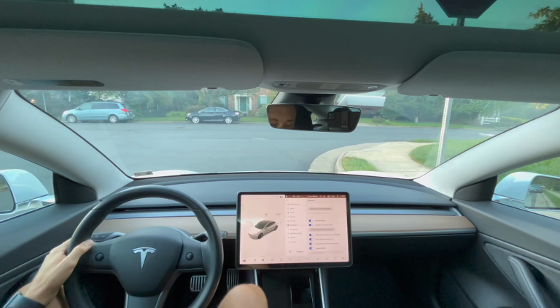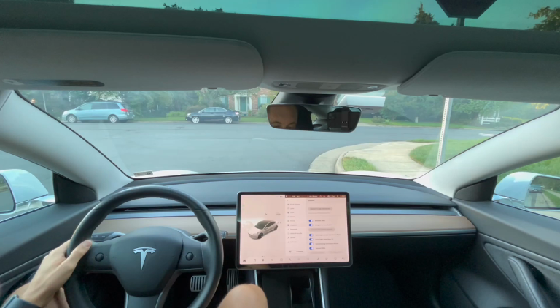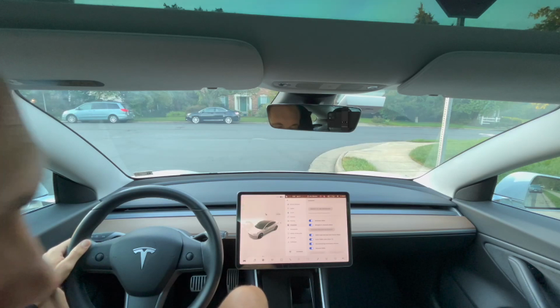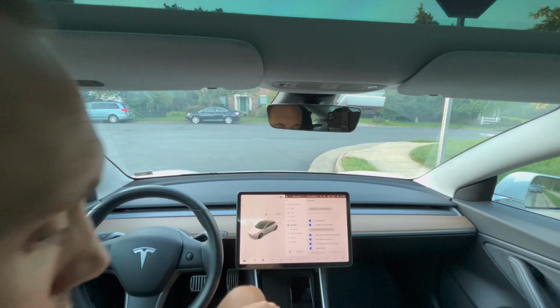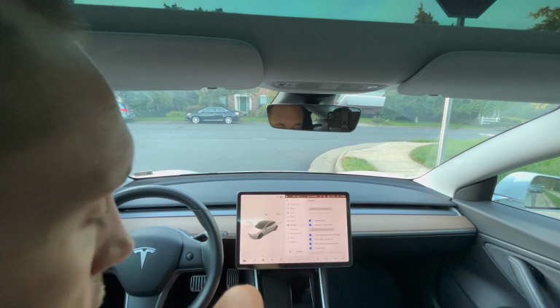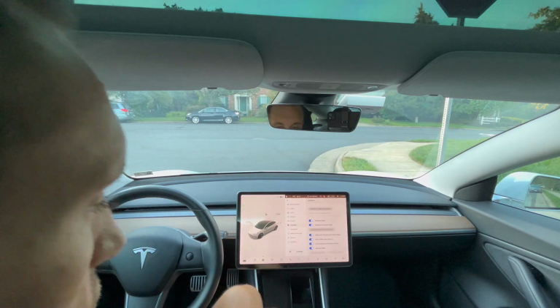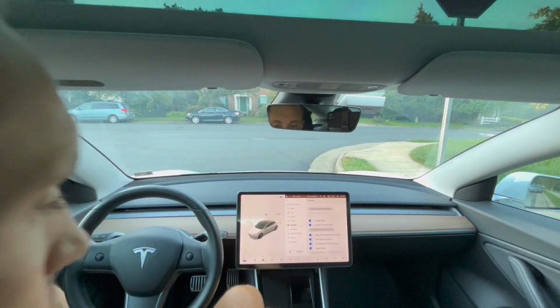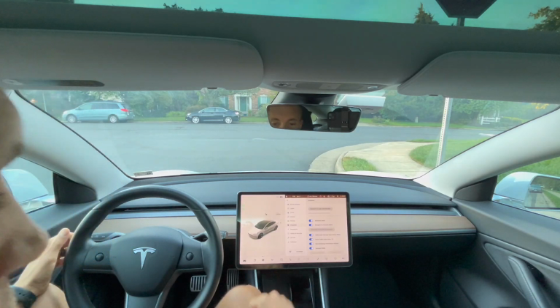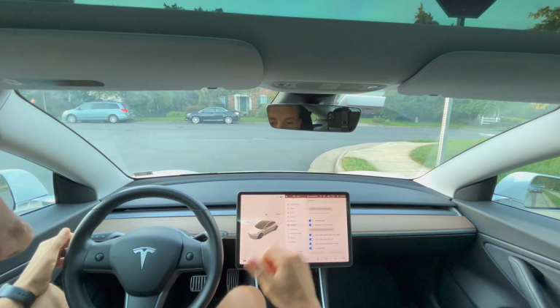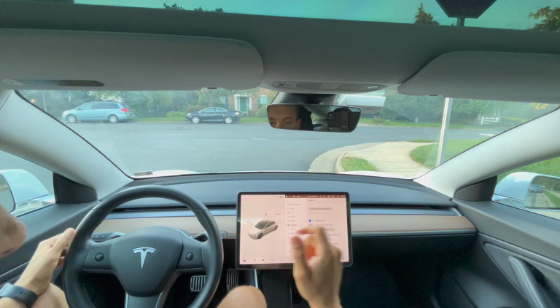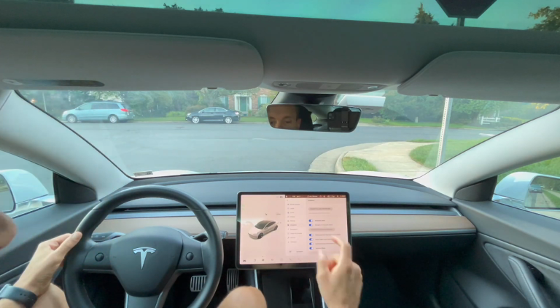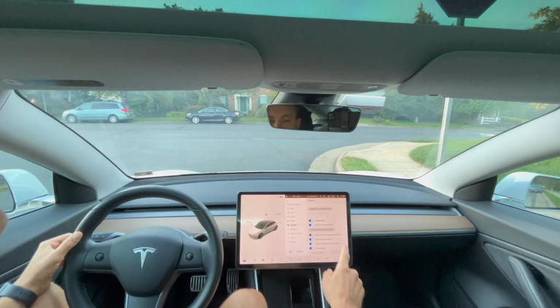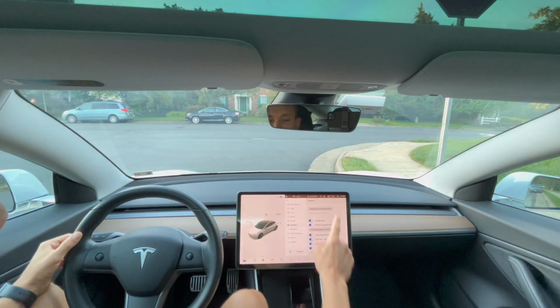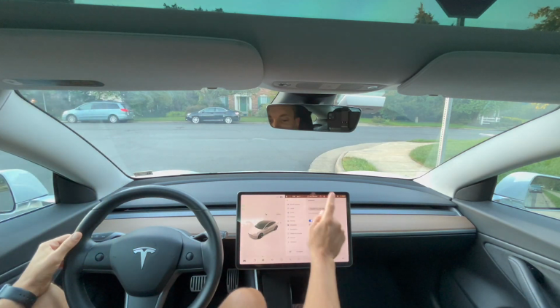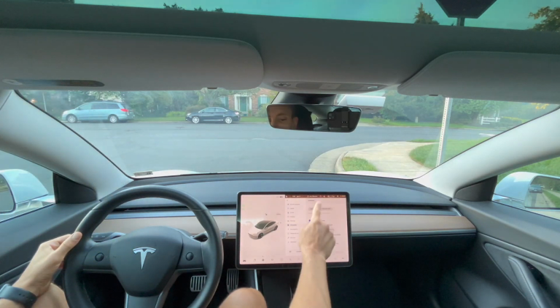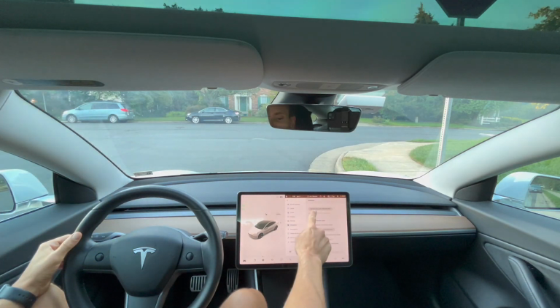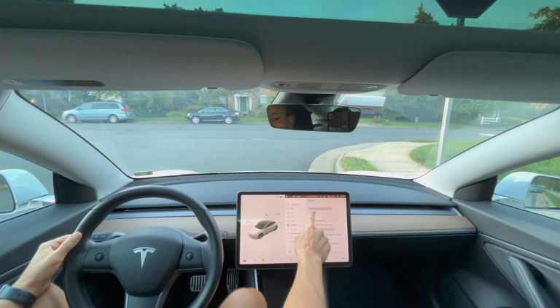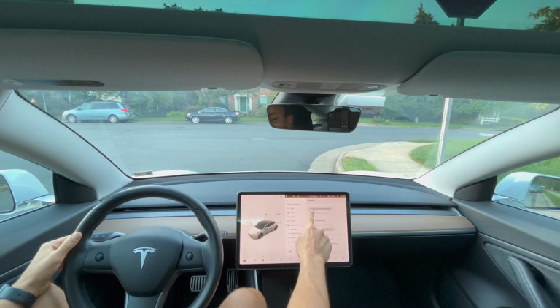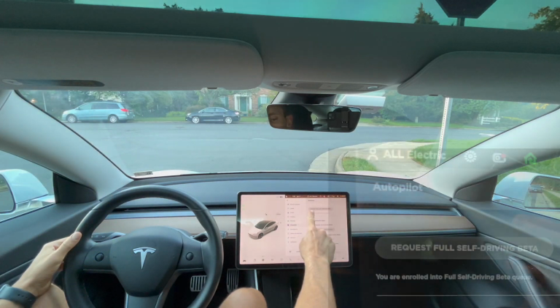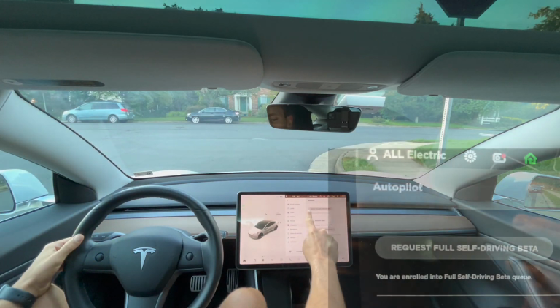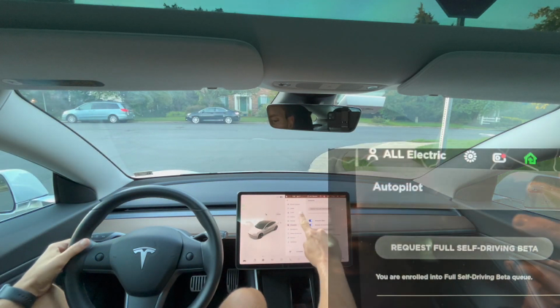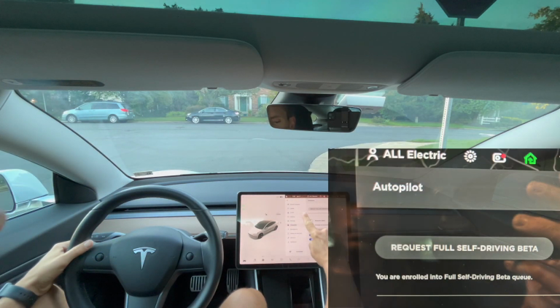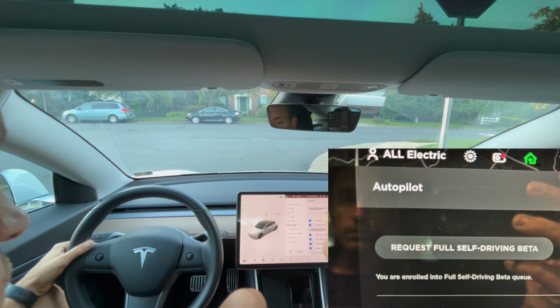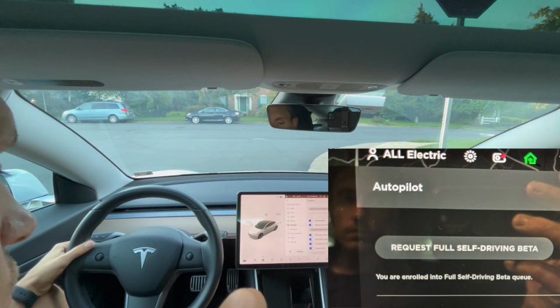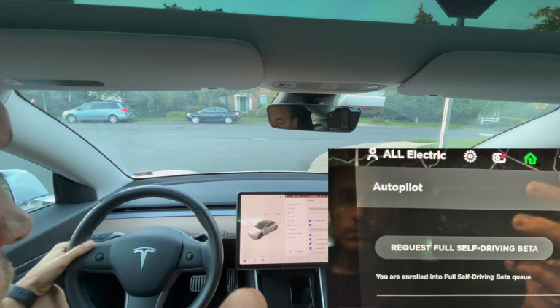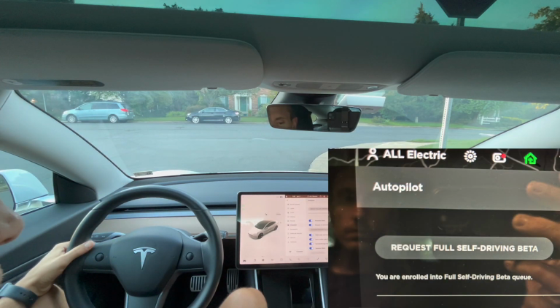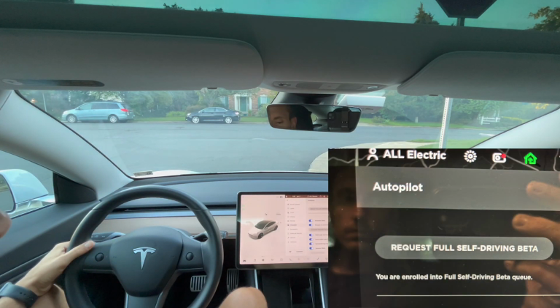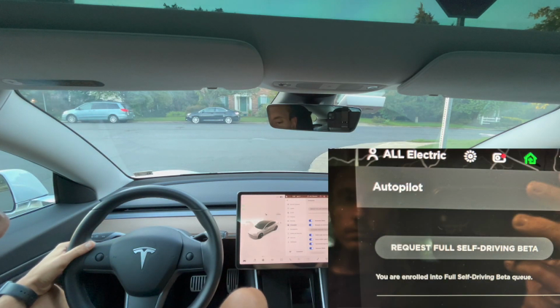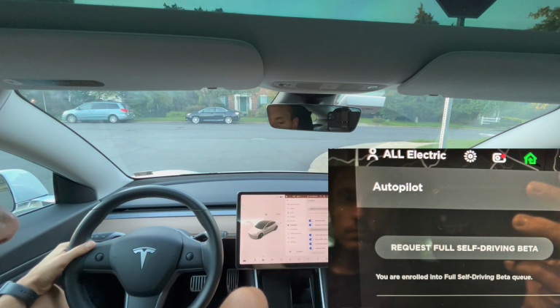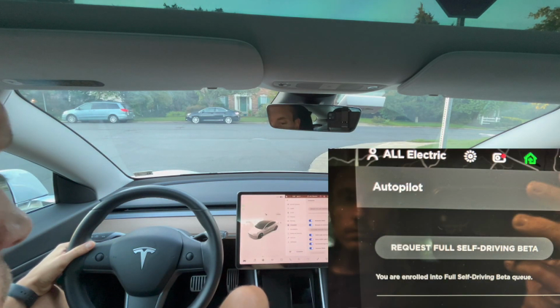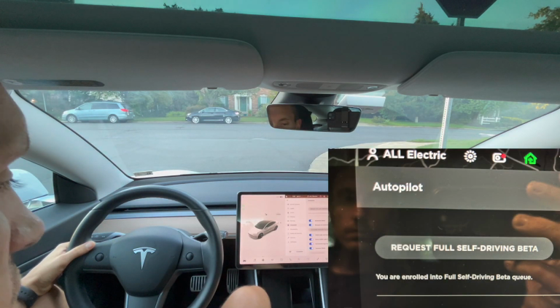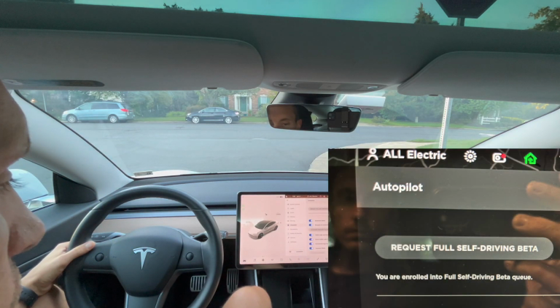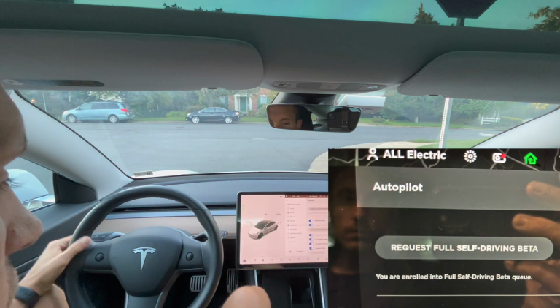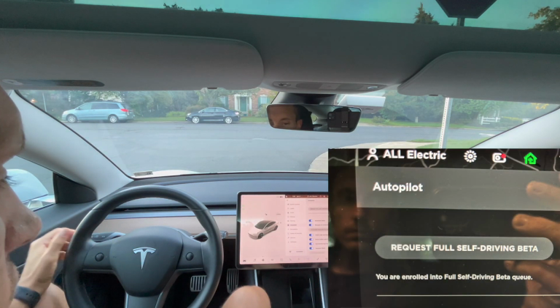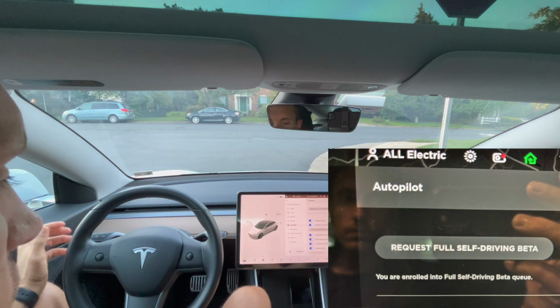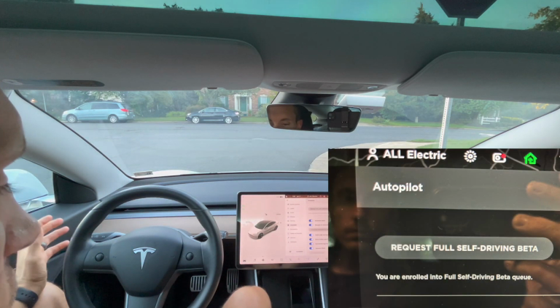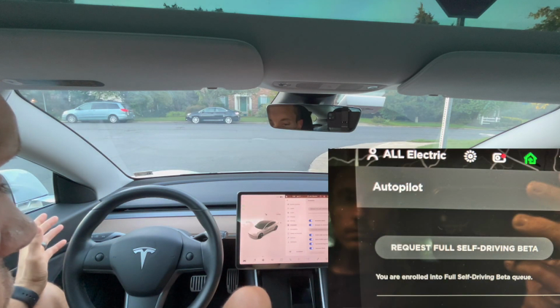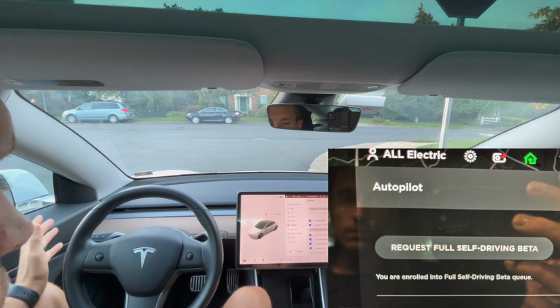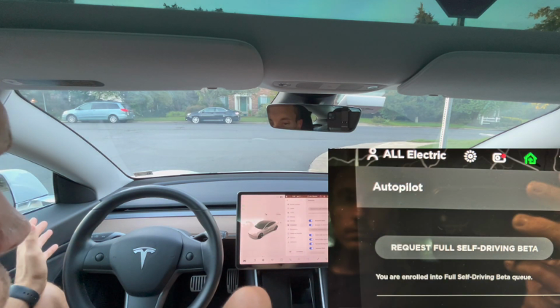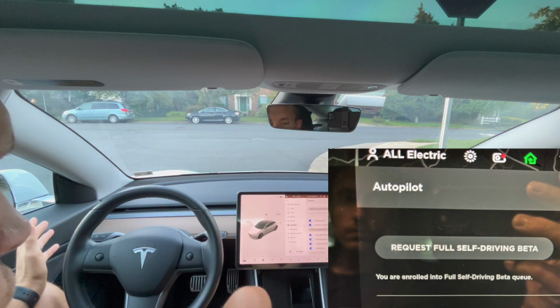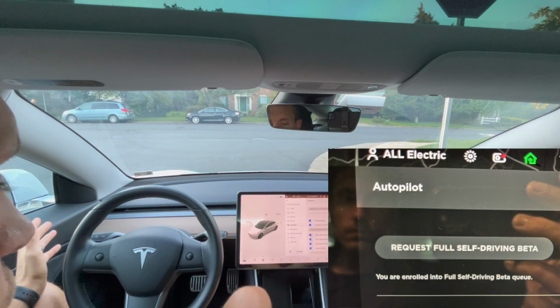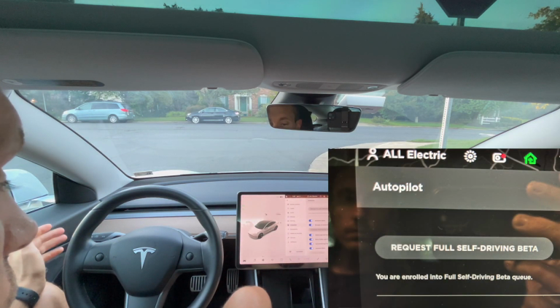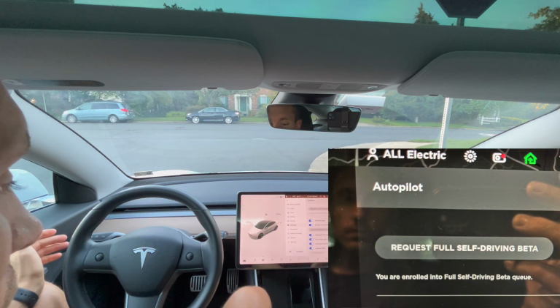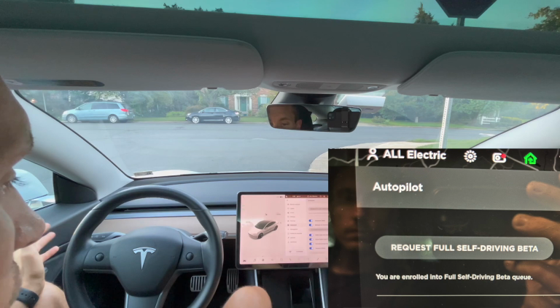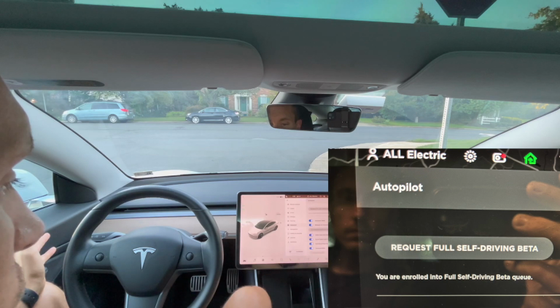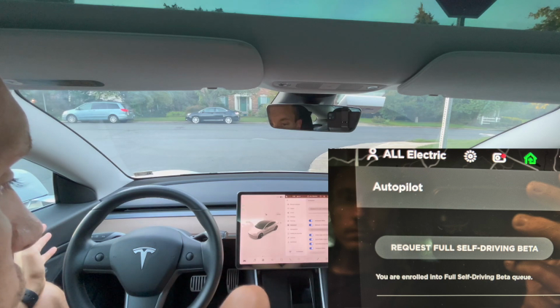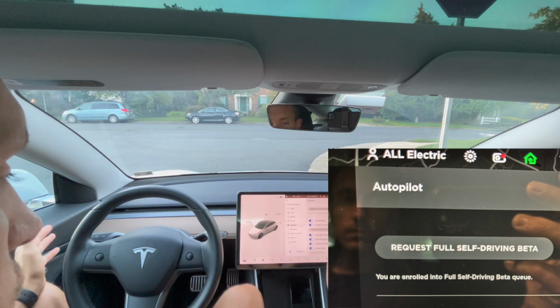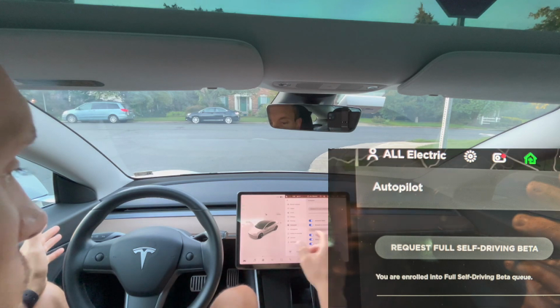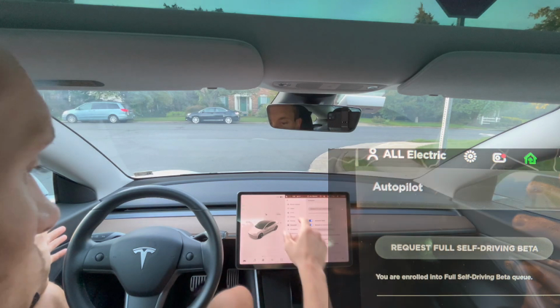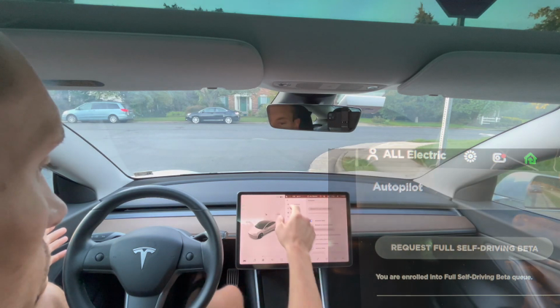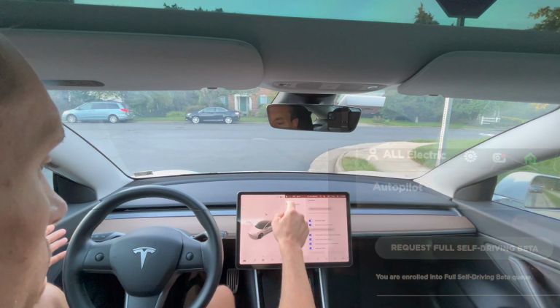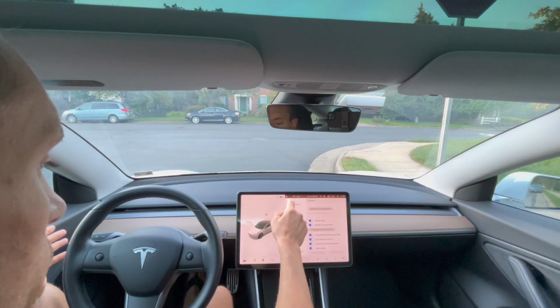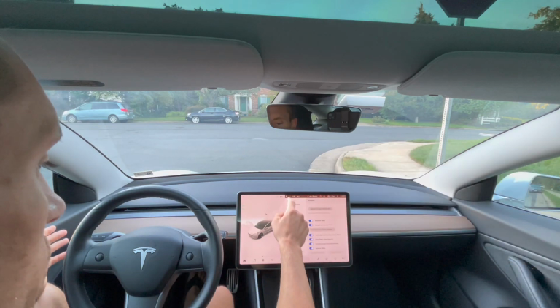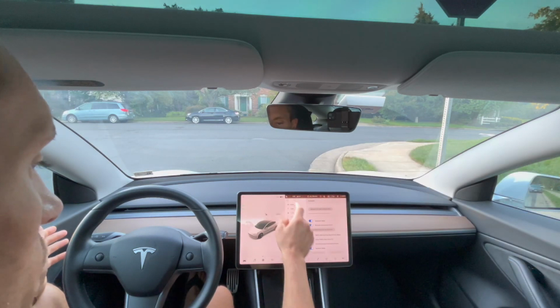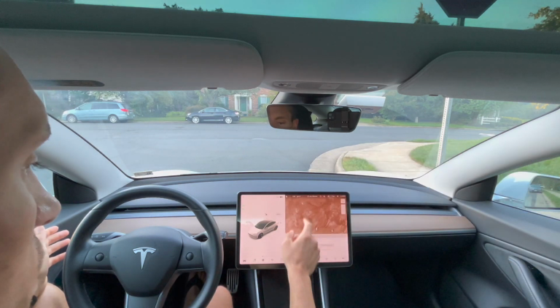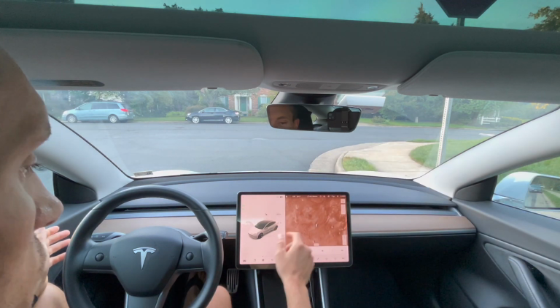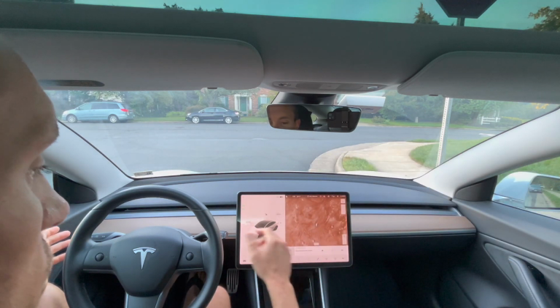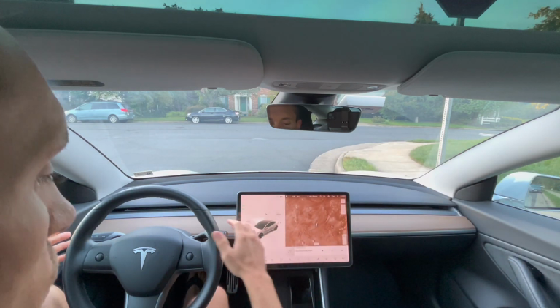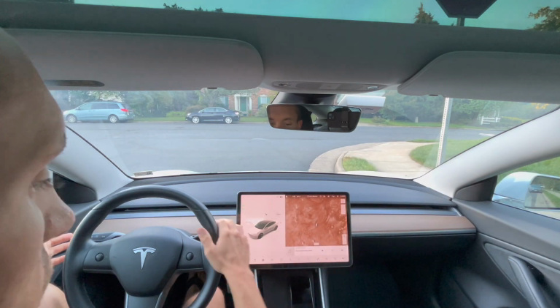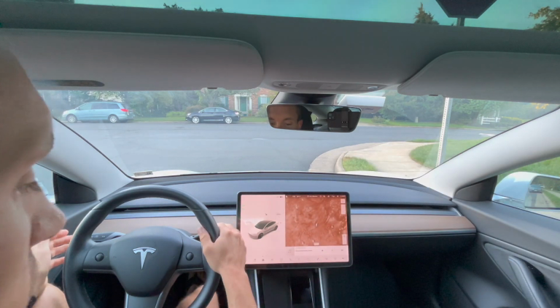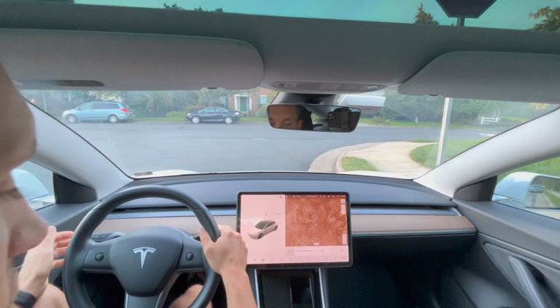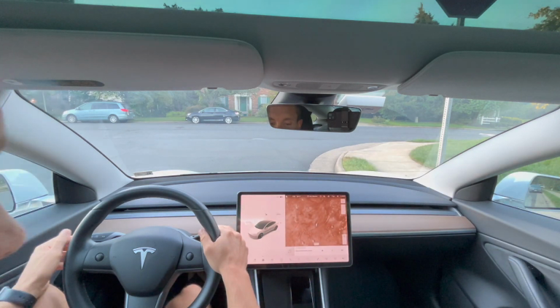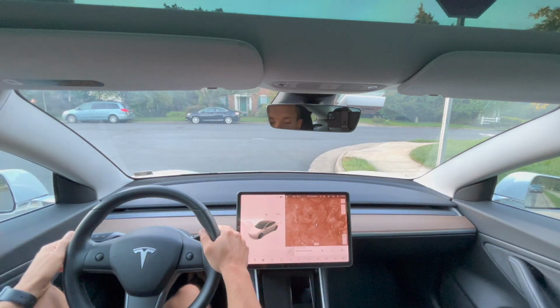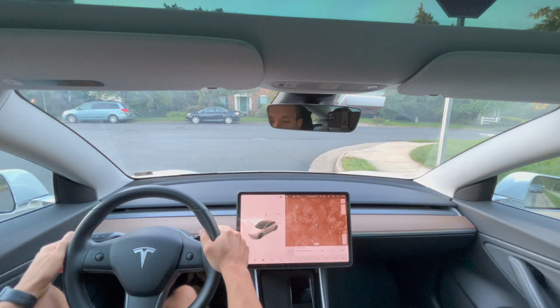If you just requested the full self-driving beta button, I'm going to show you how you should drive for the next week.